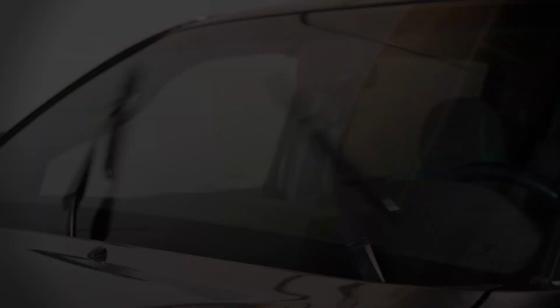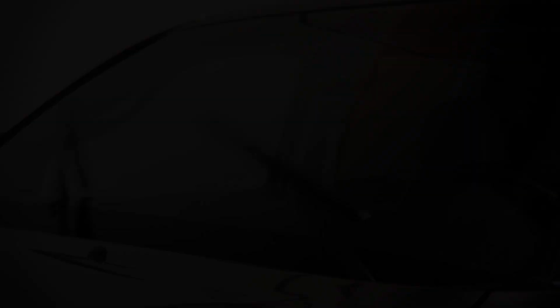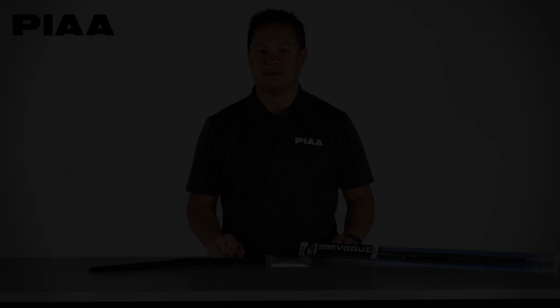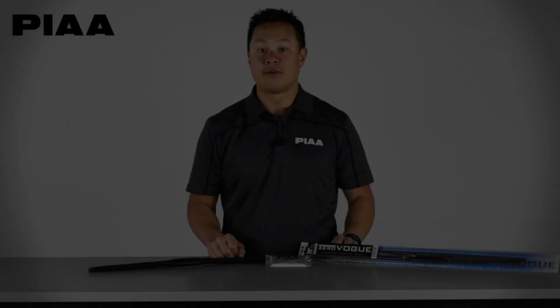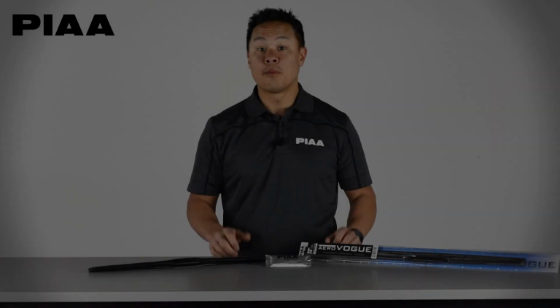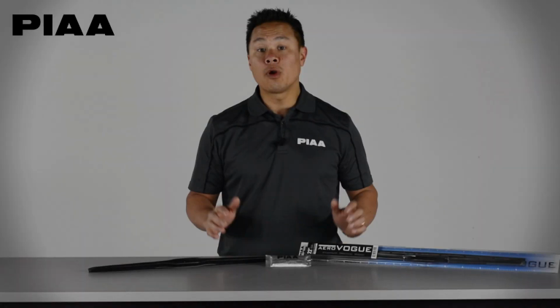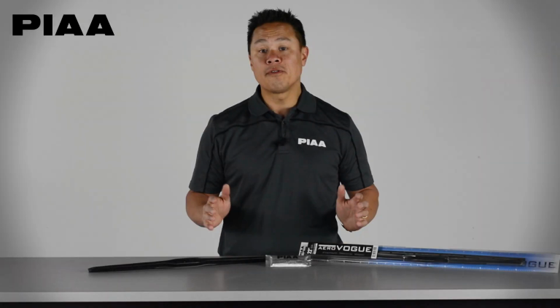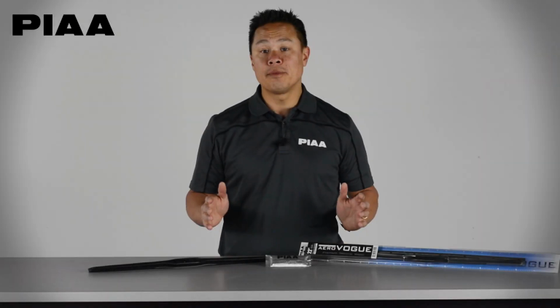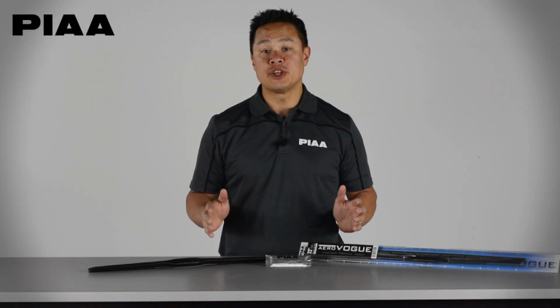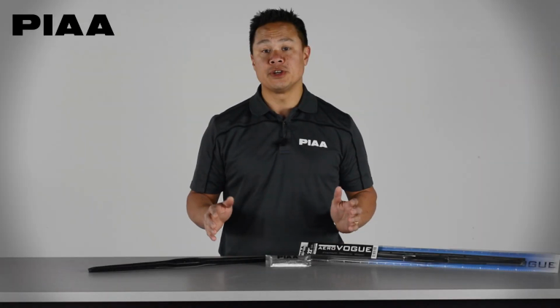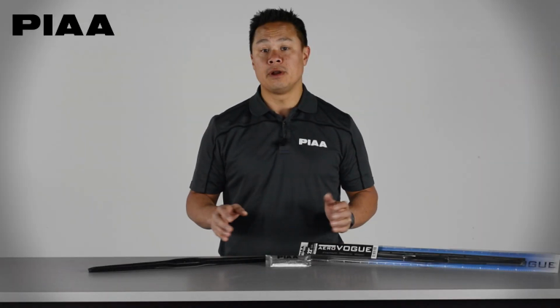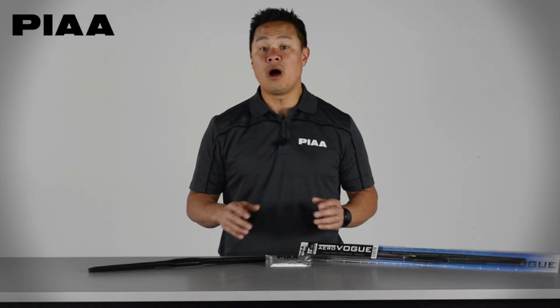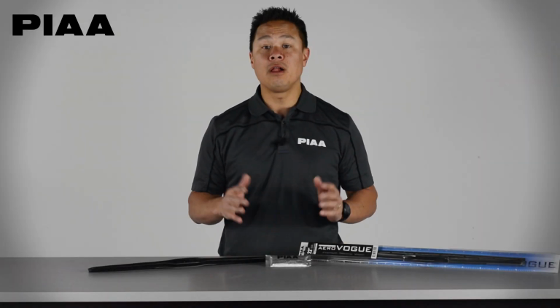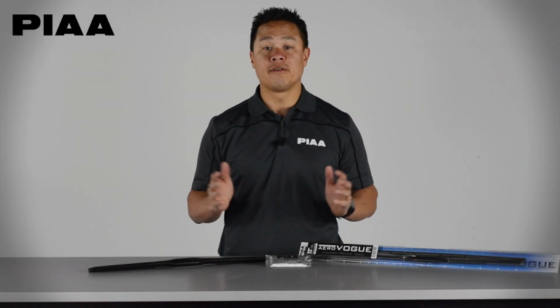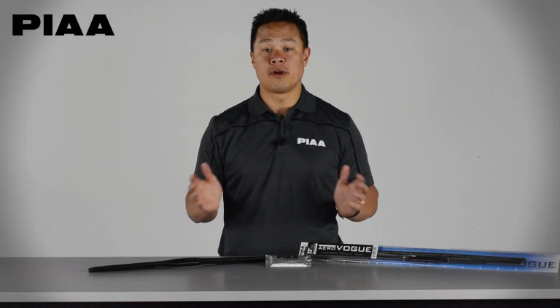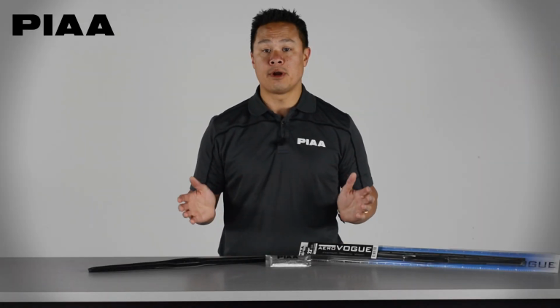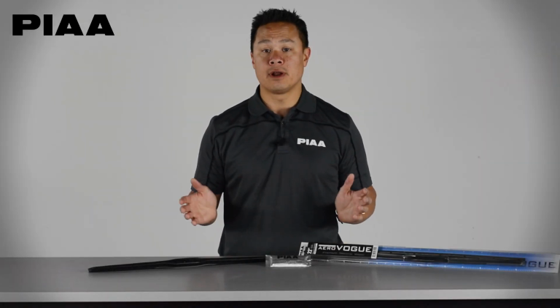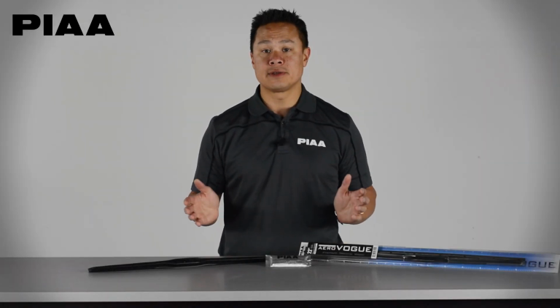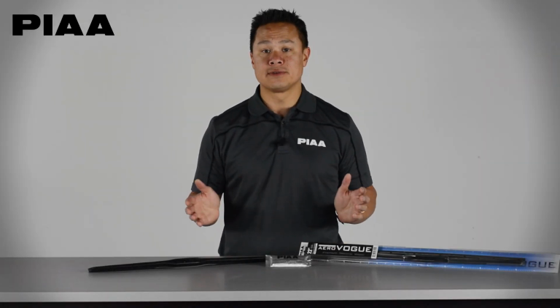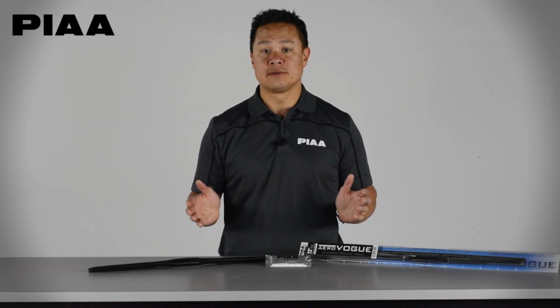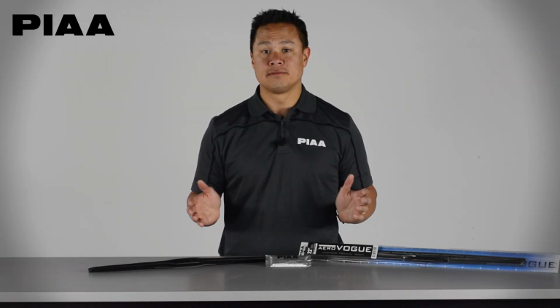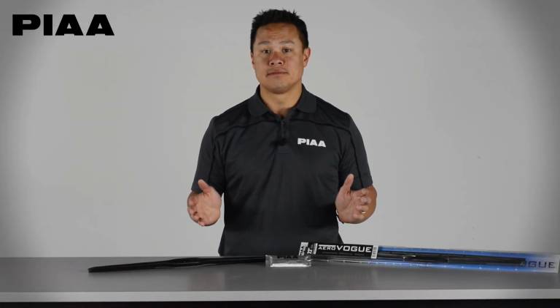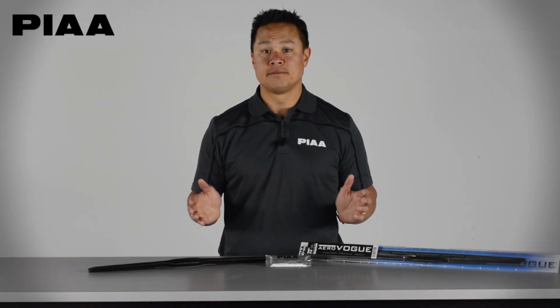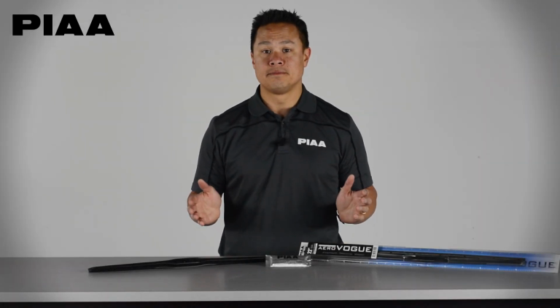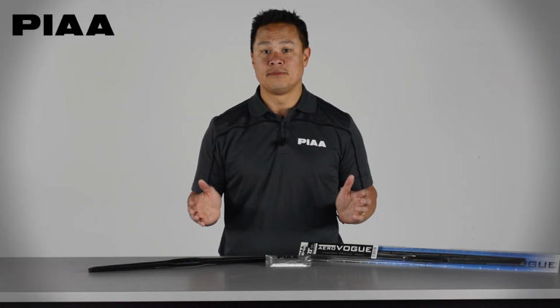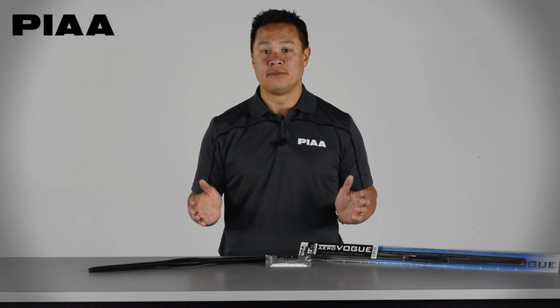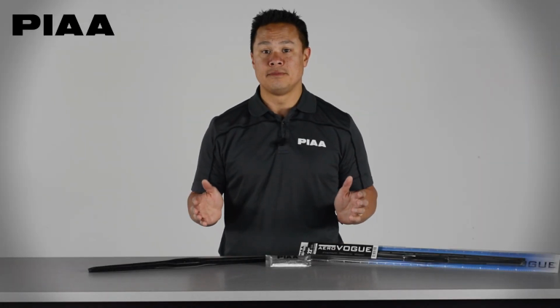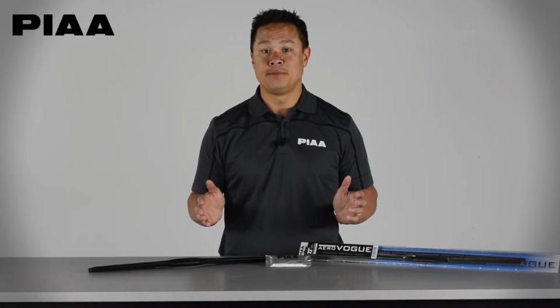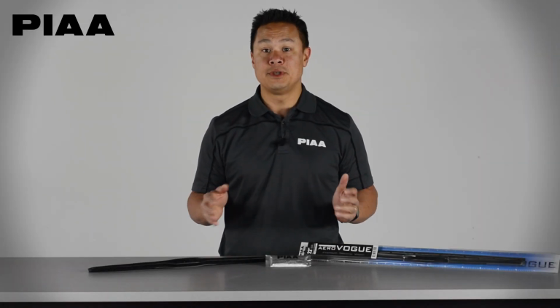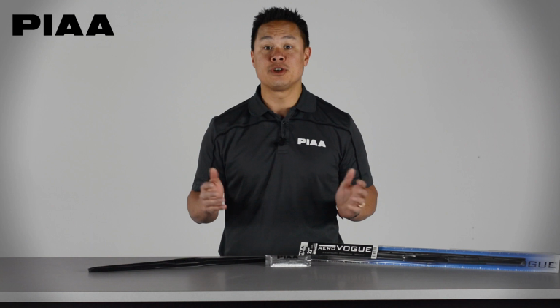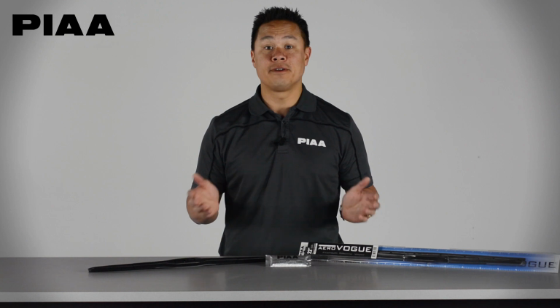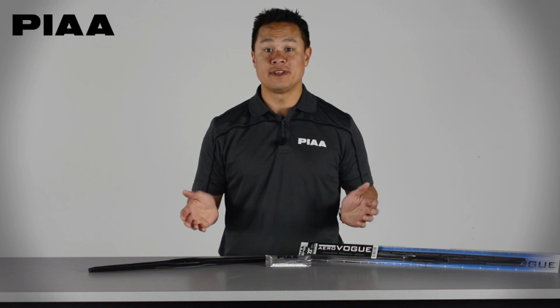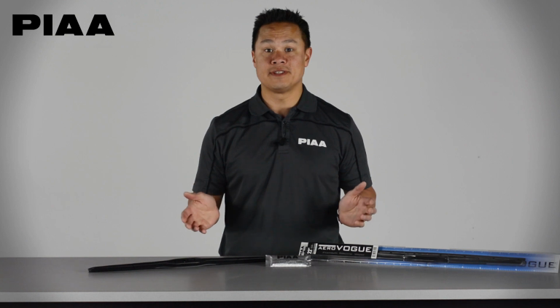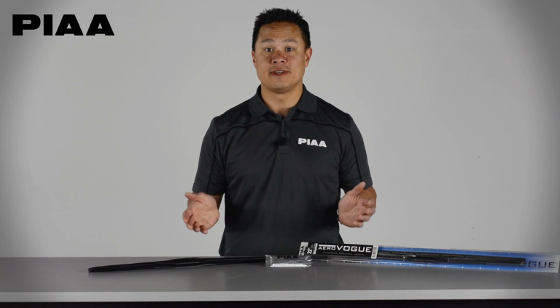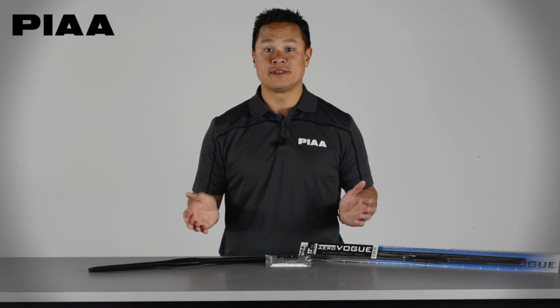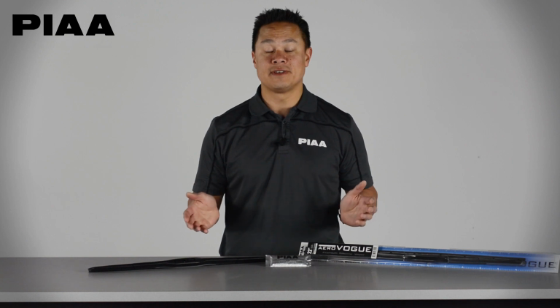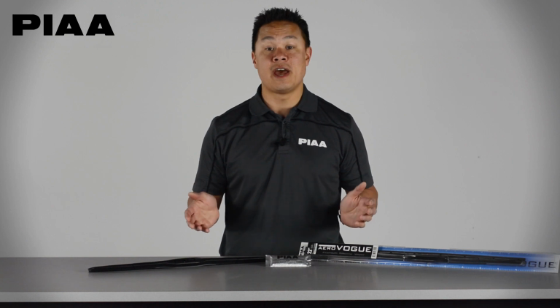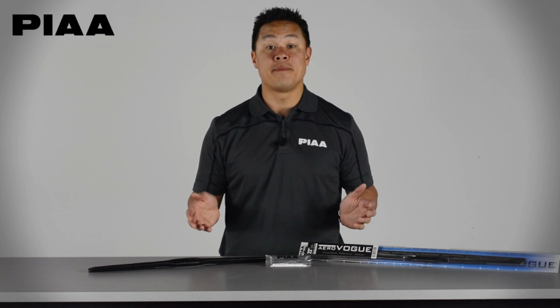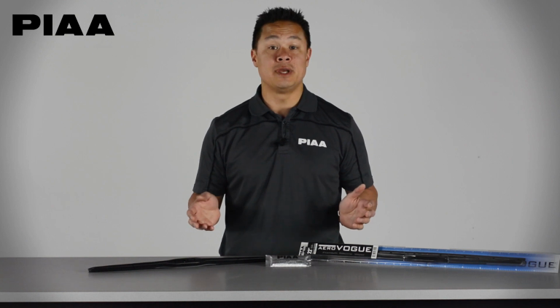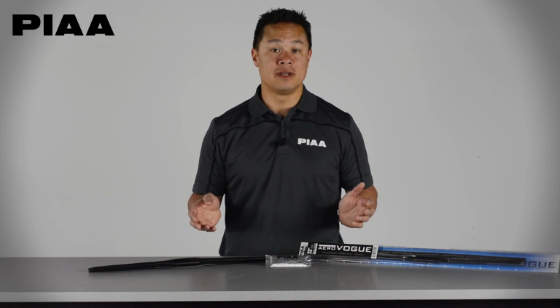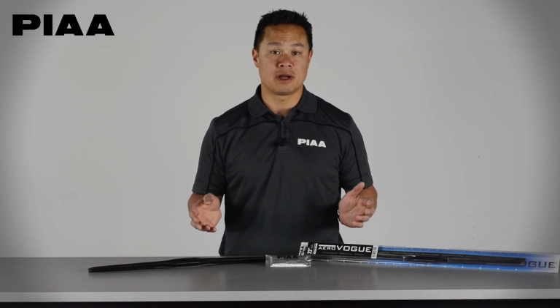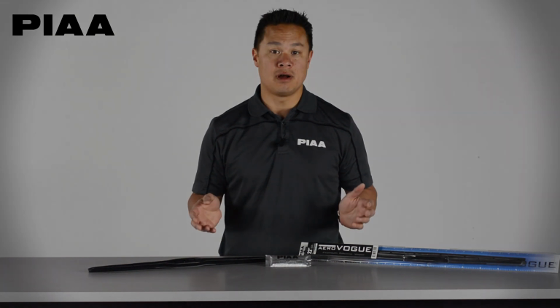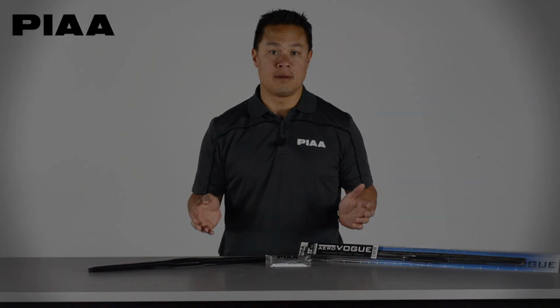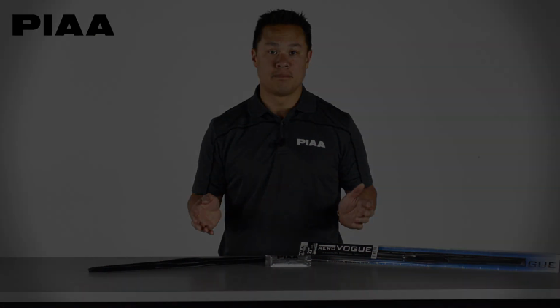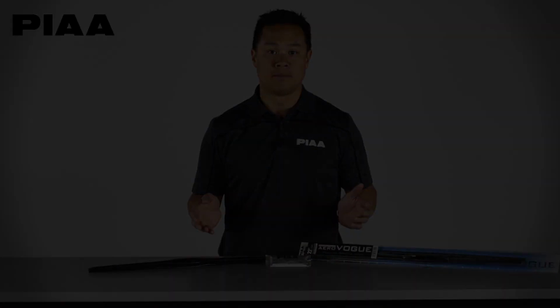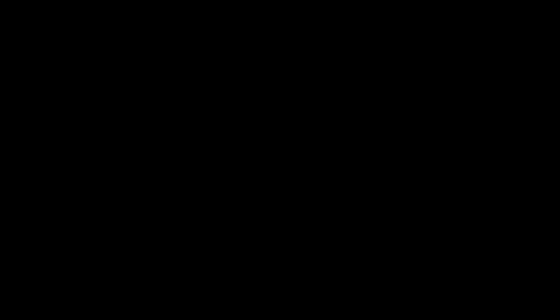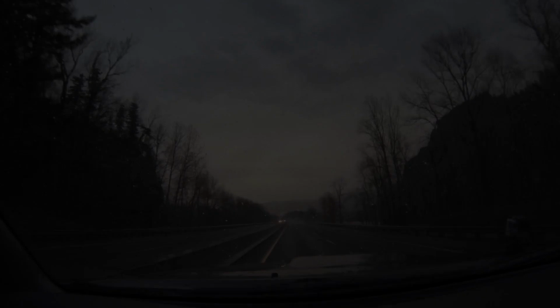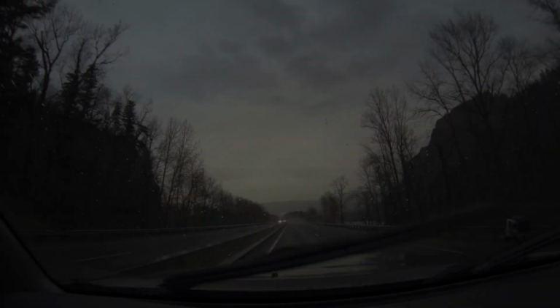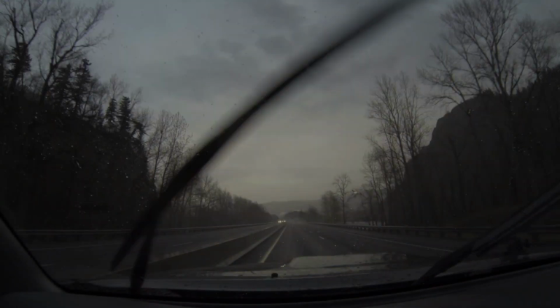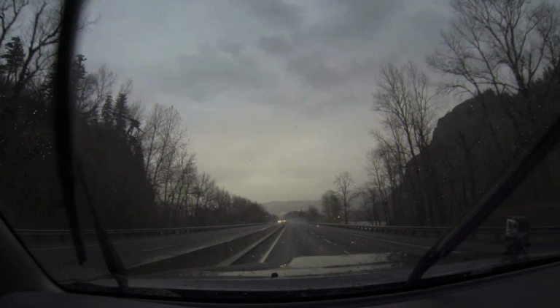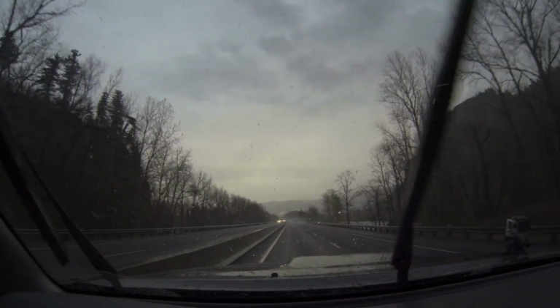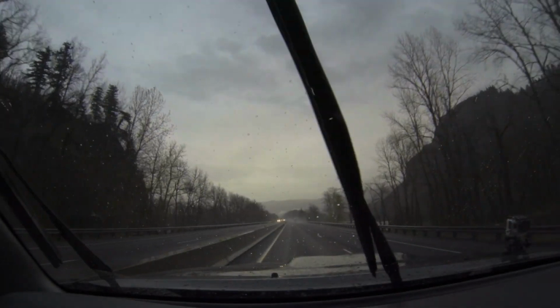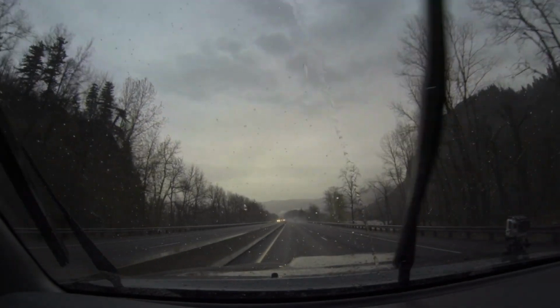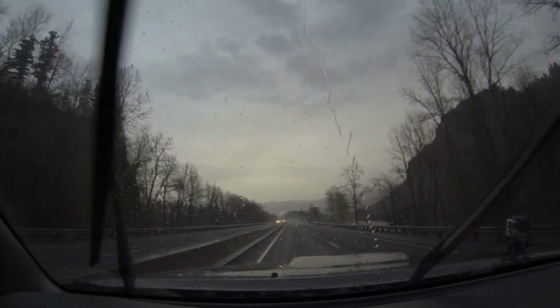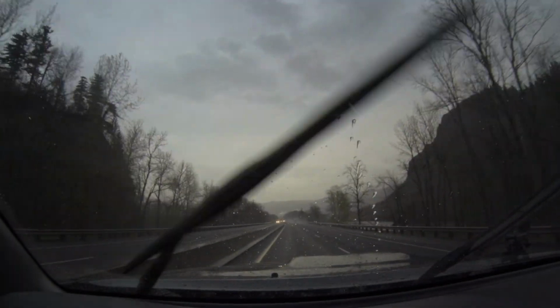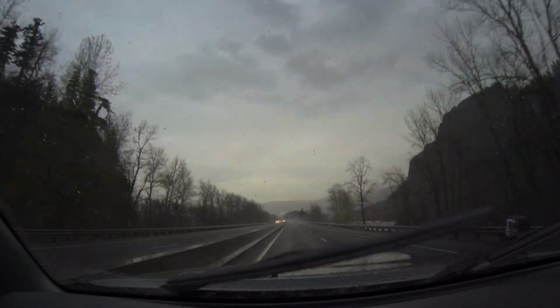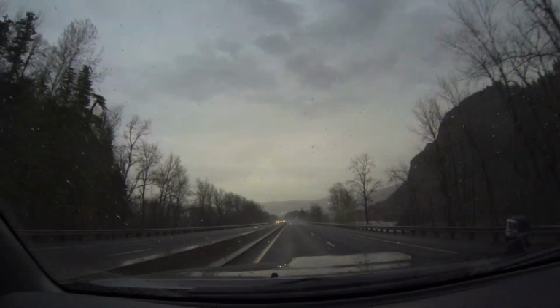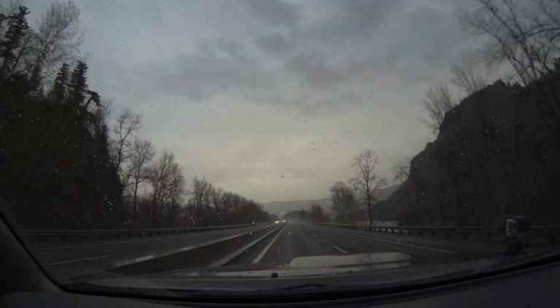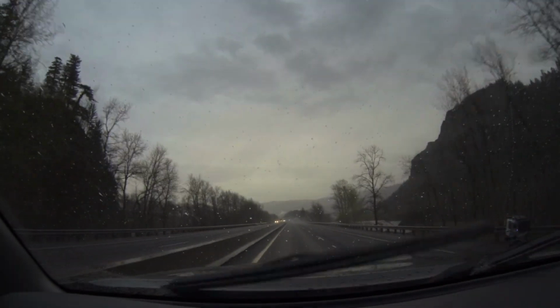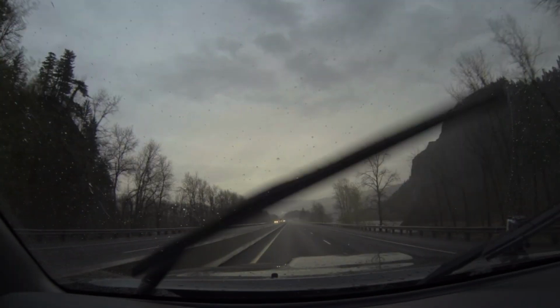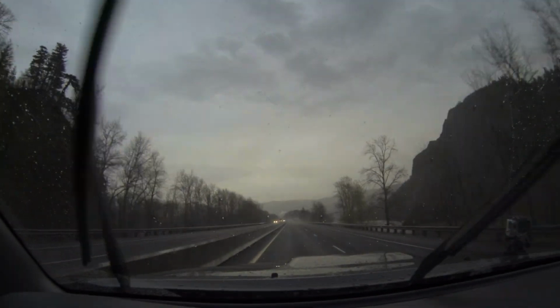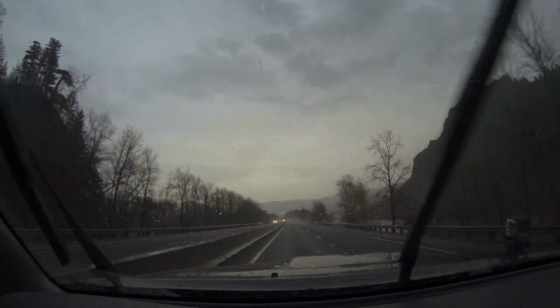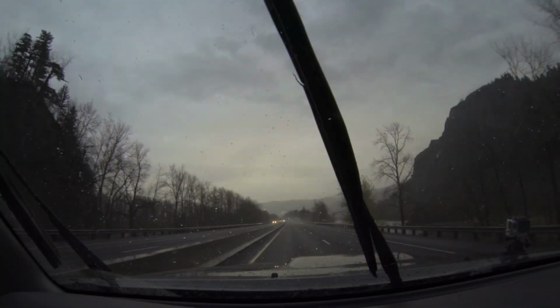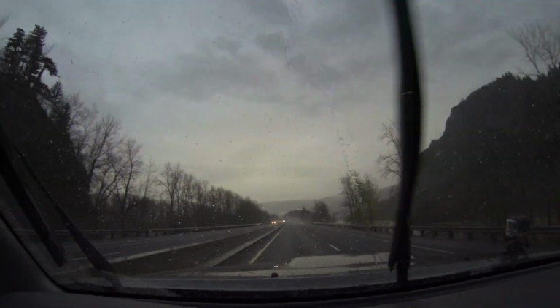For more information on all of our products, be sure to visit us at PIA.com. Please don't forget to like and share the video. Thank you so much. Bye!